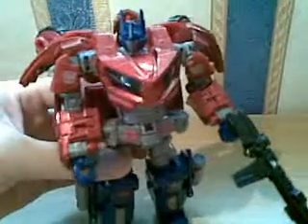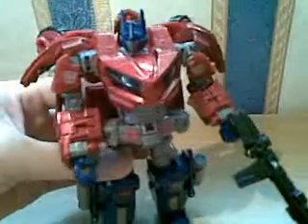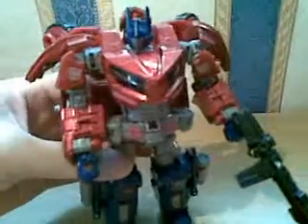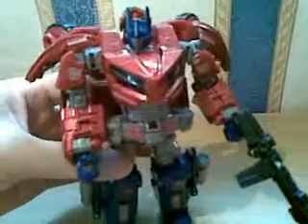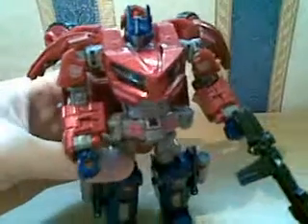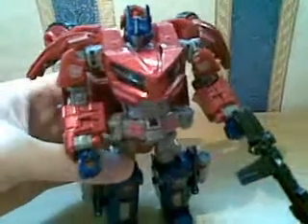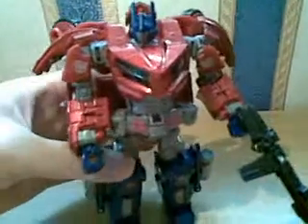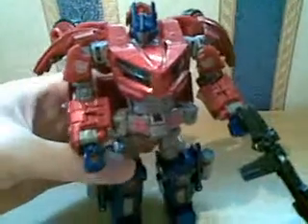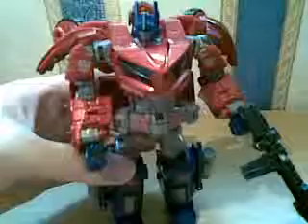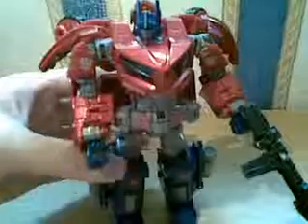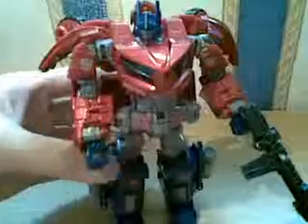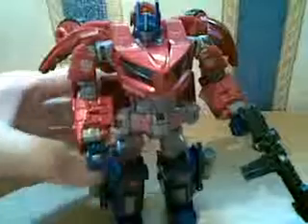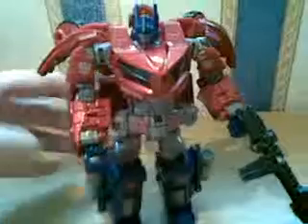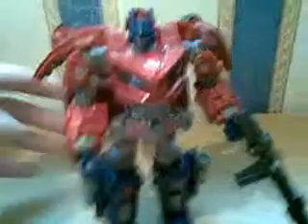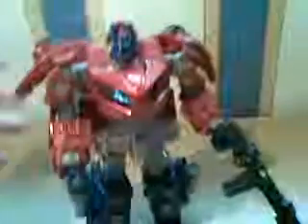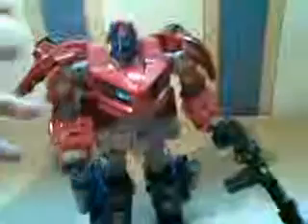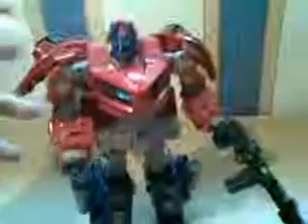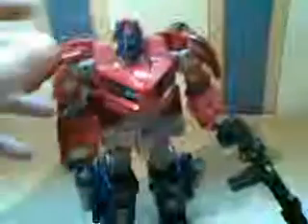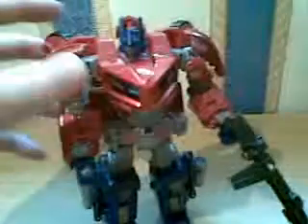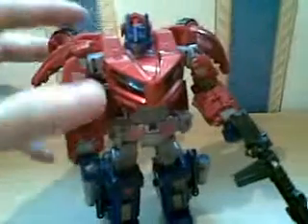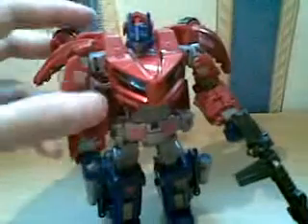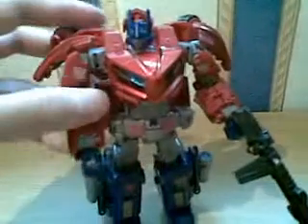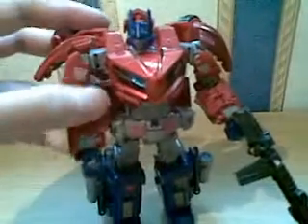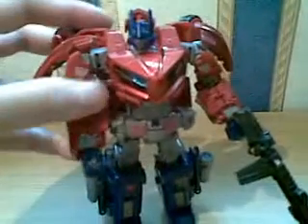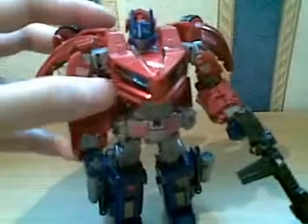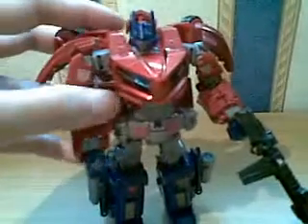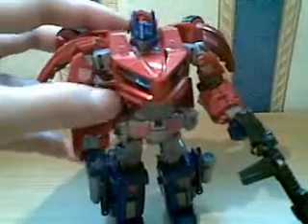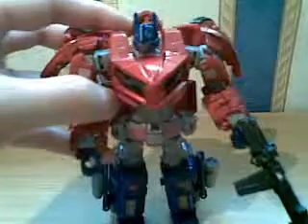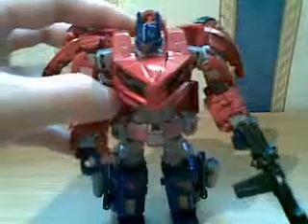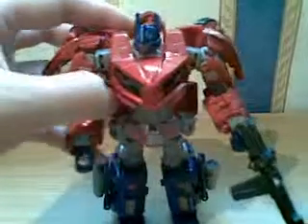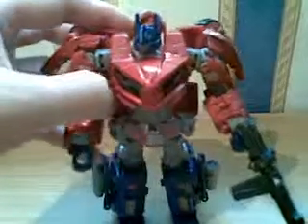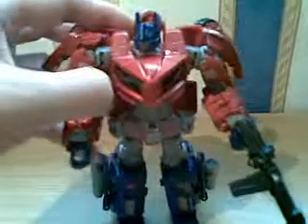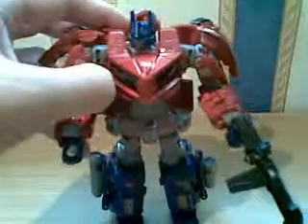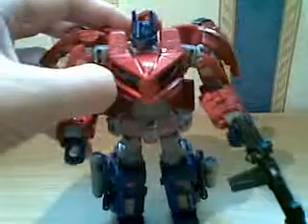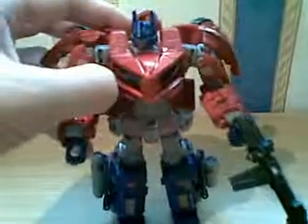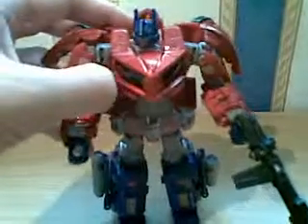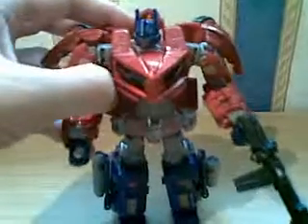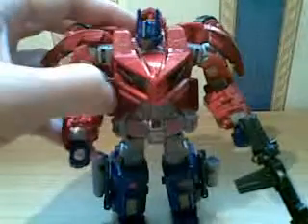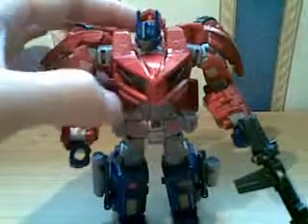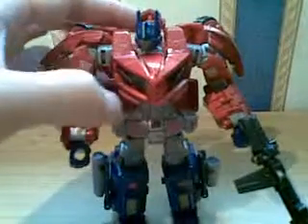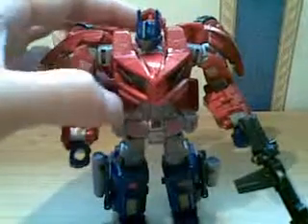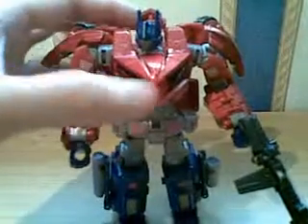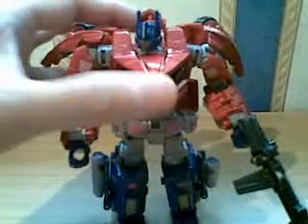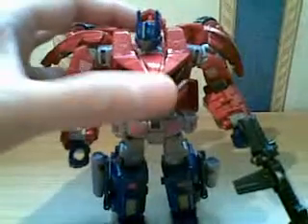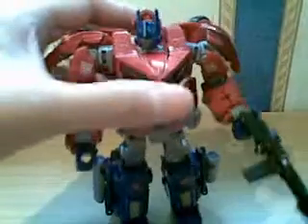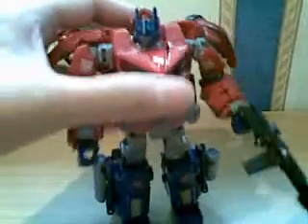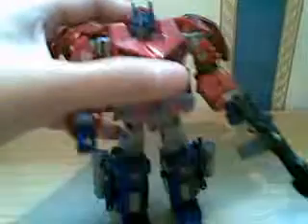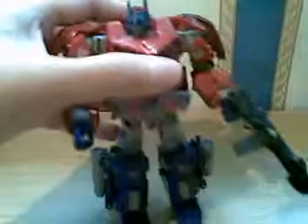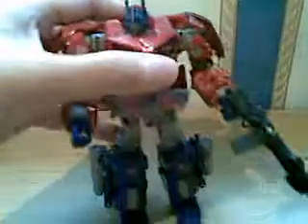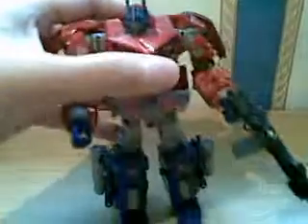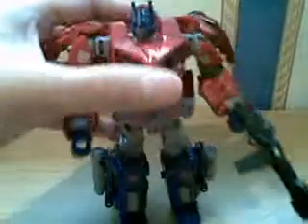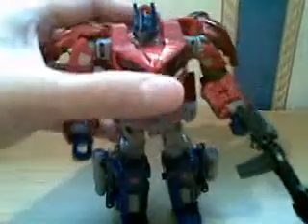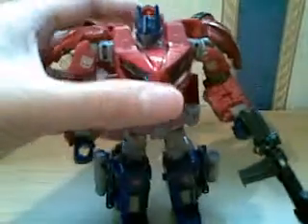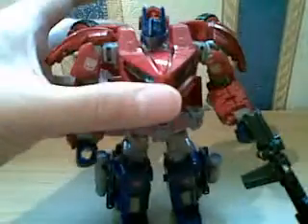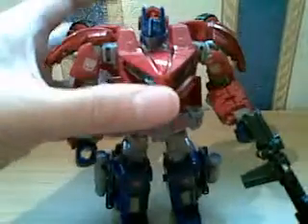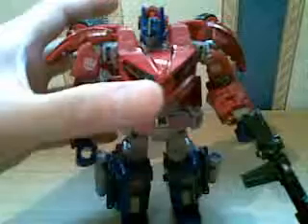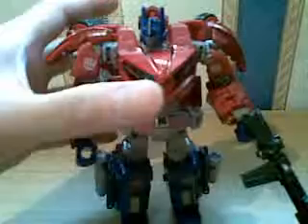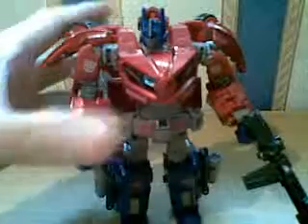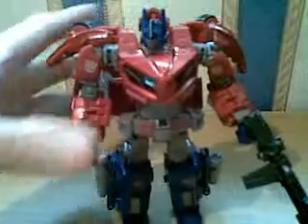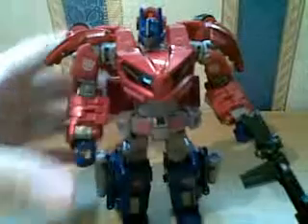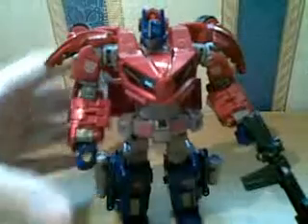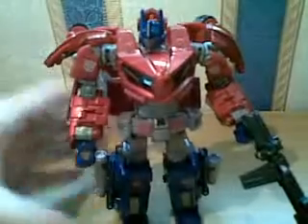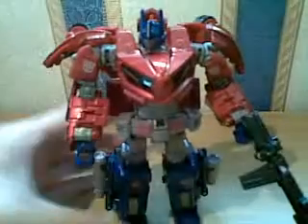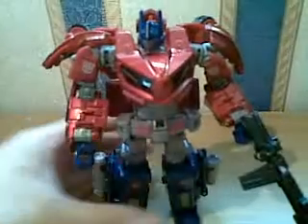Obviously this figure comes with multiple points of articulation — the arms, head, waist and legs also.